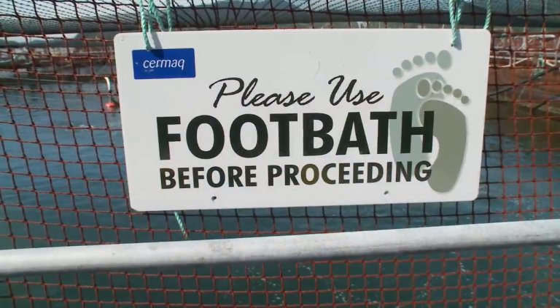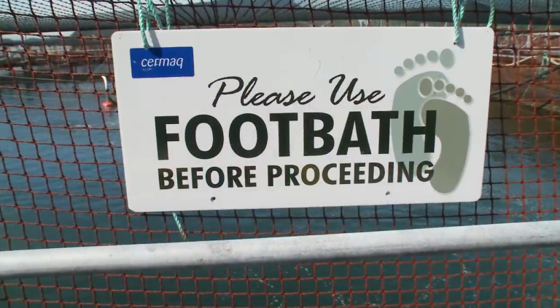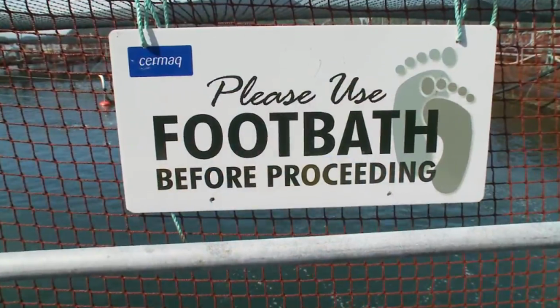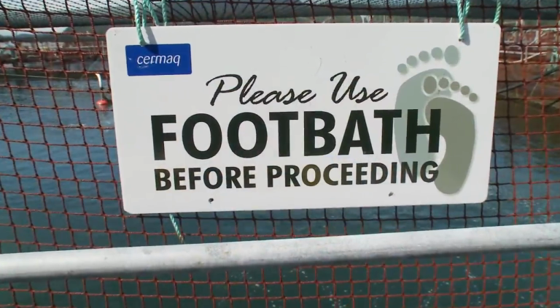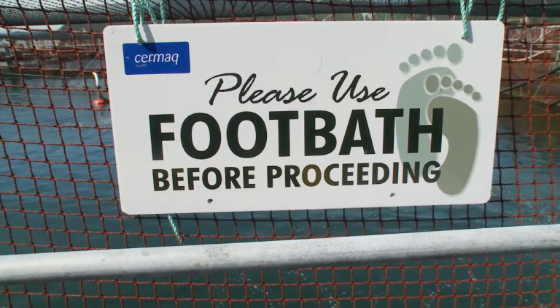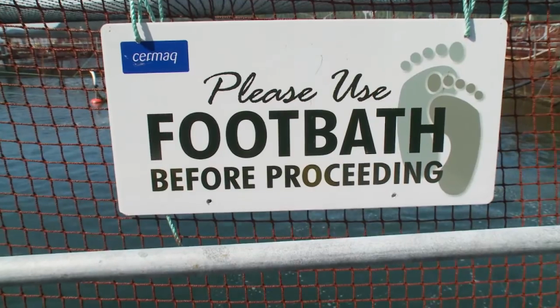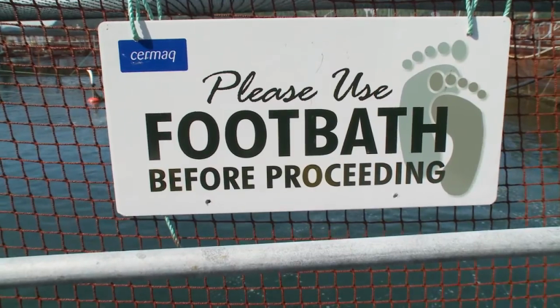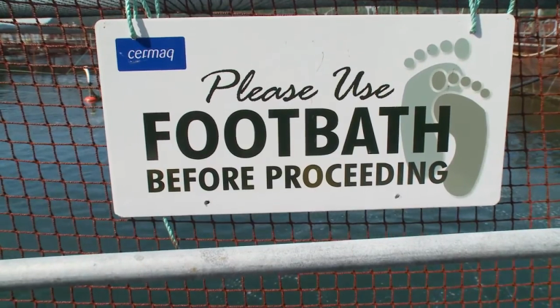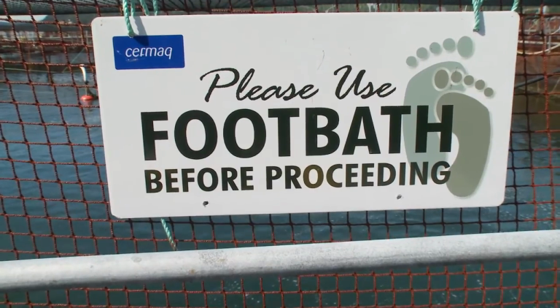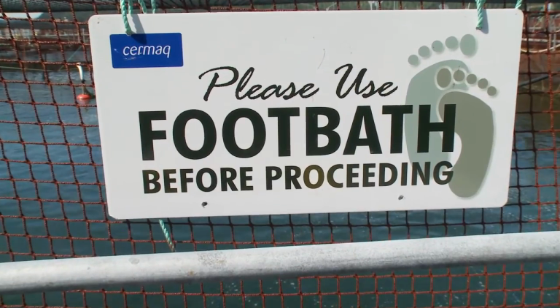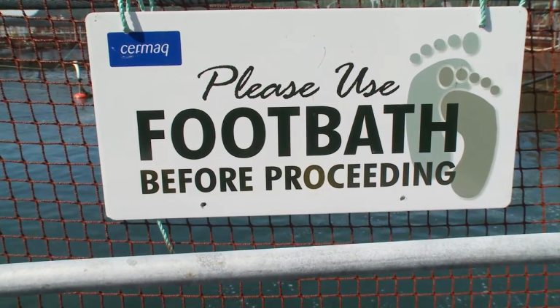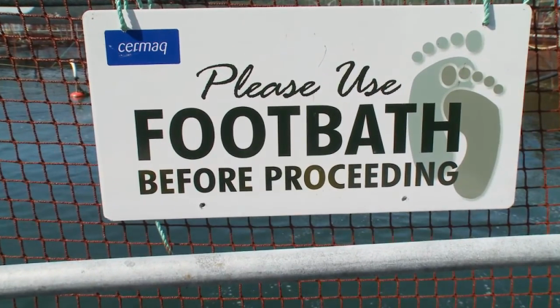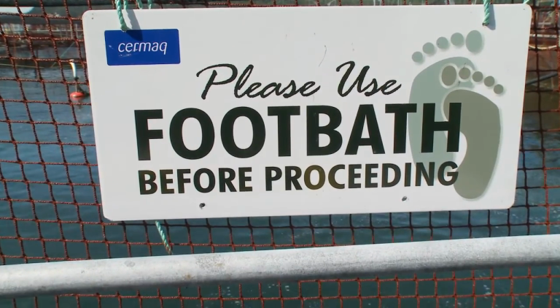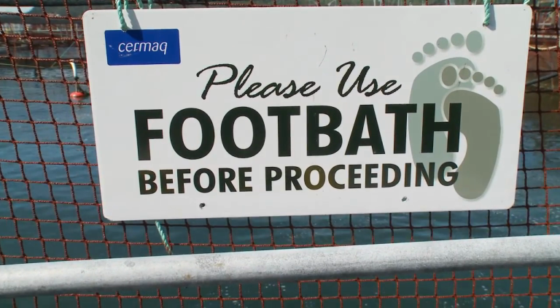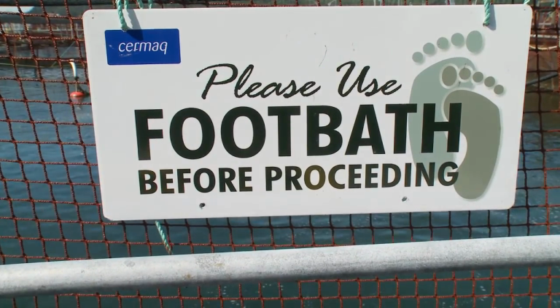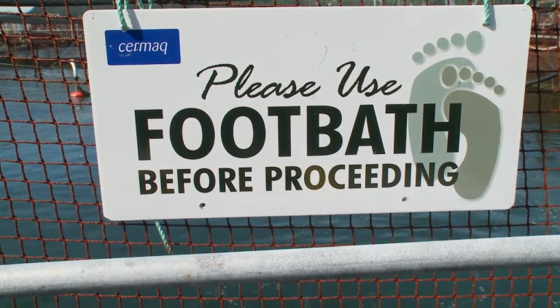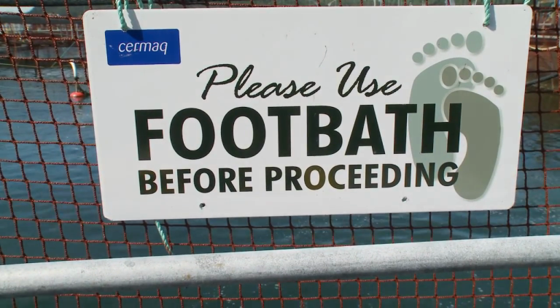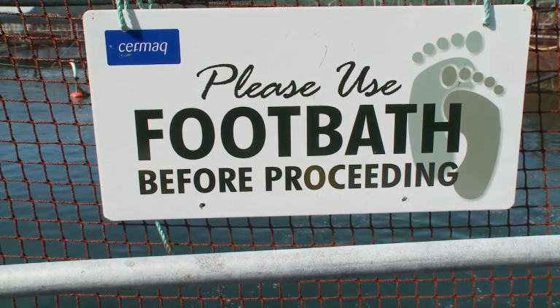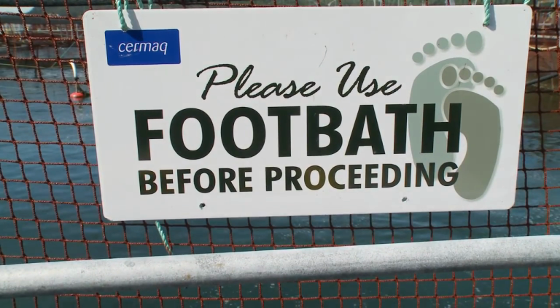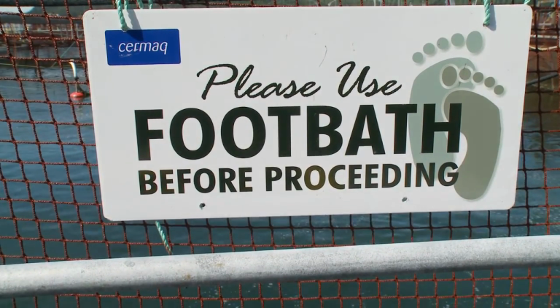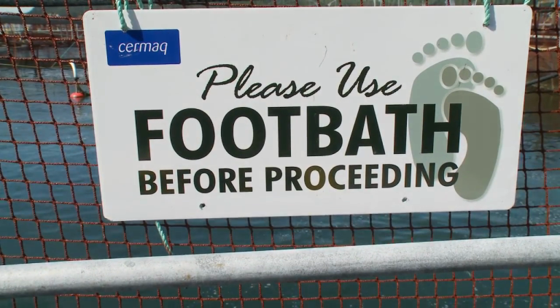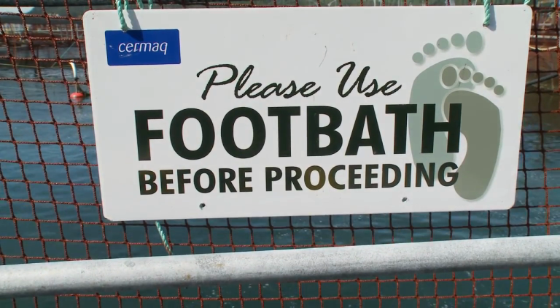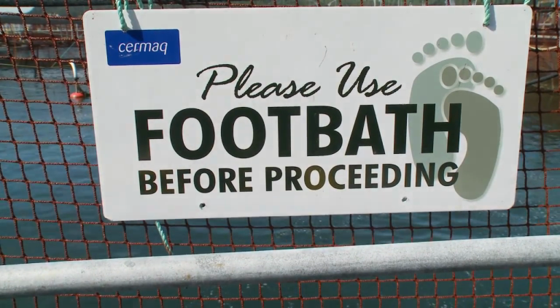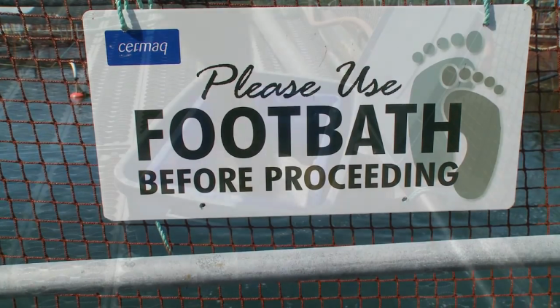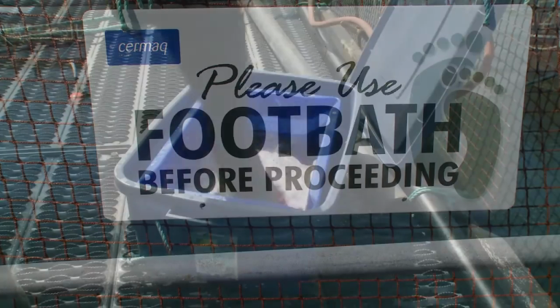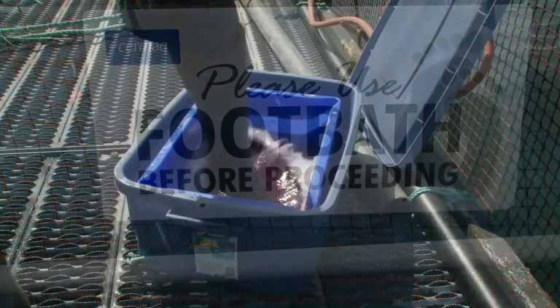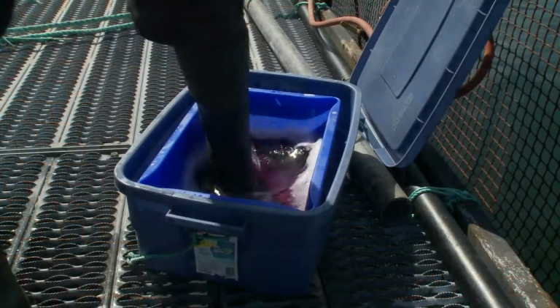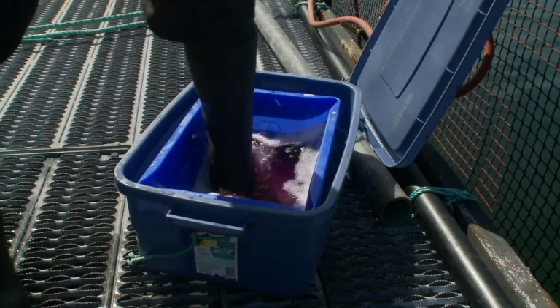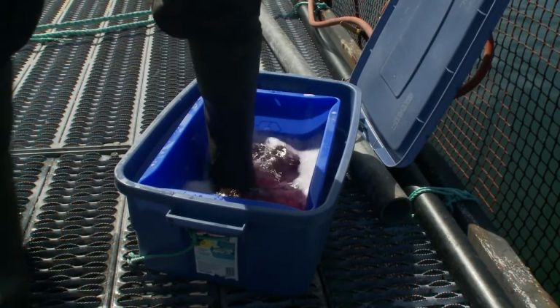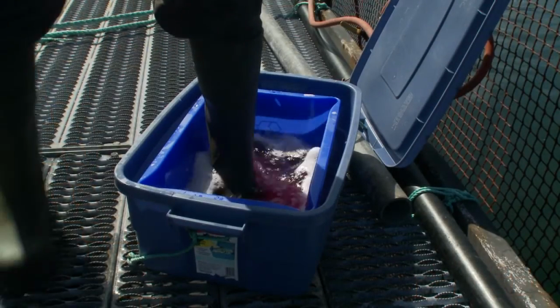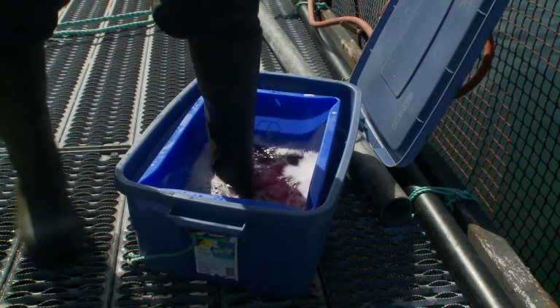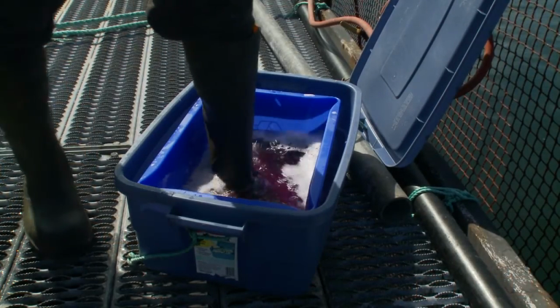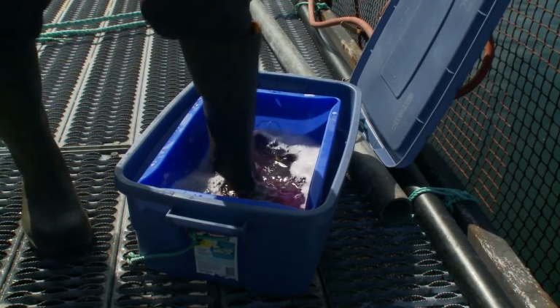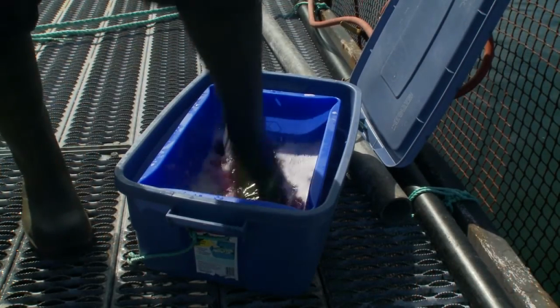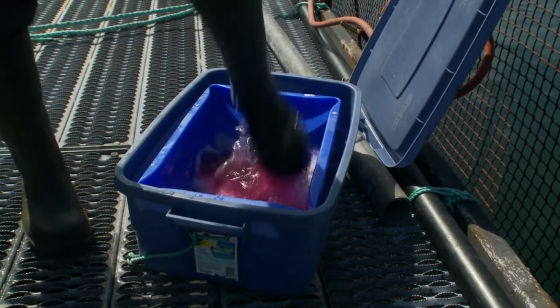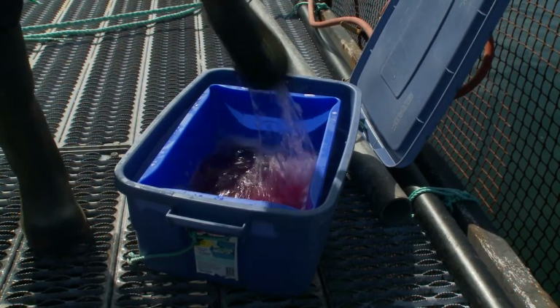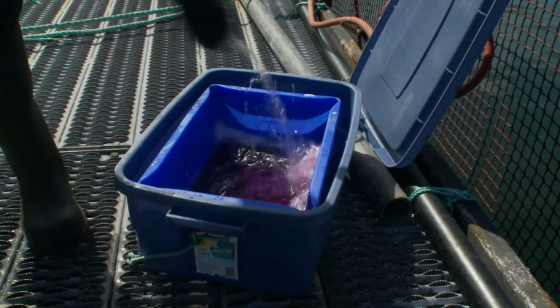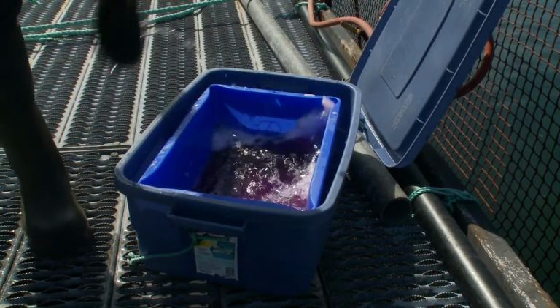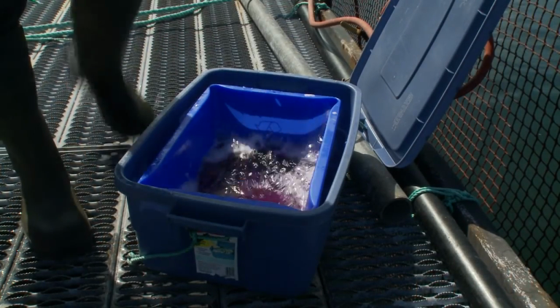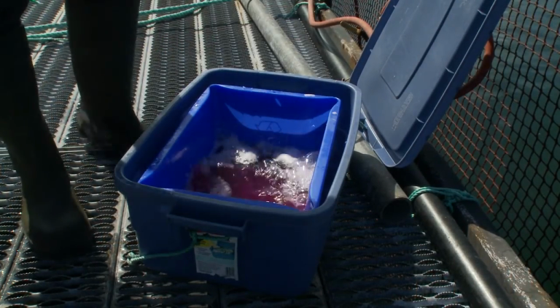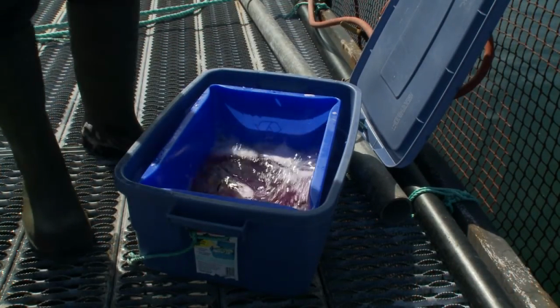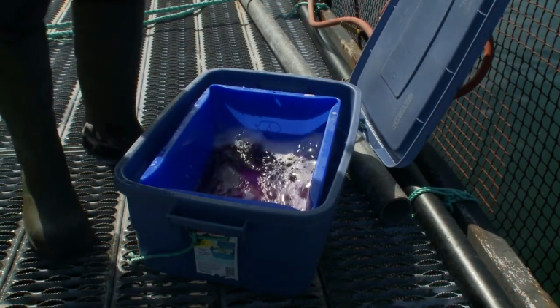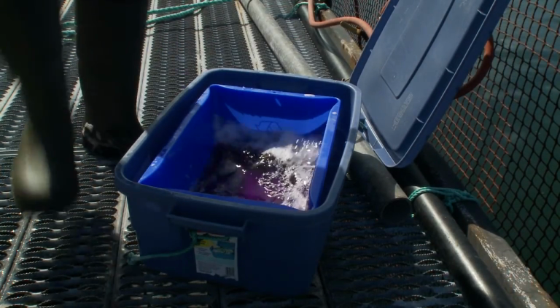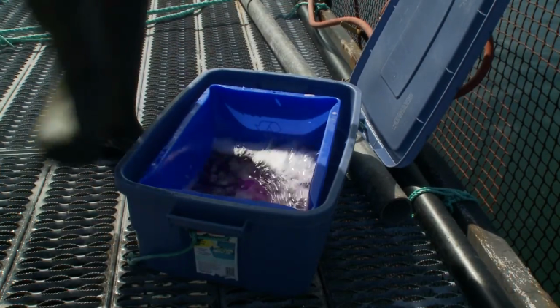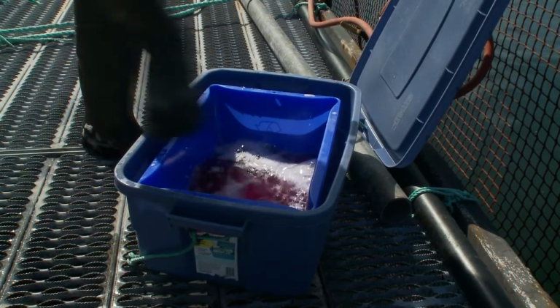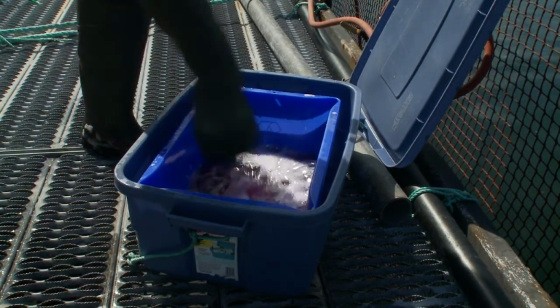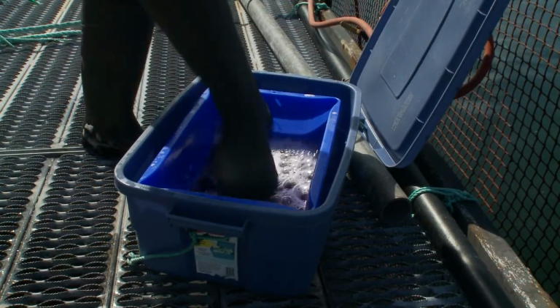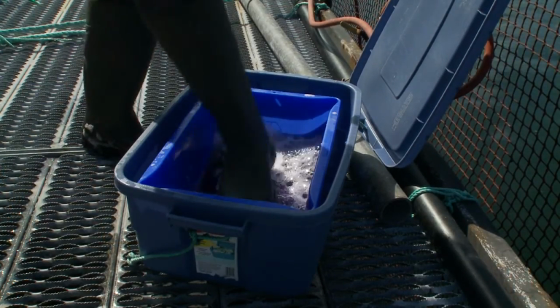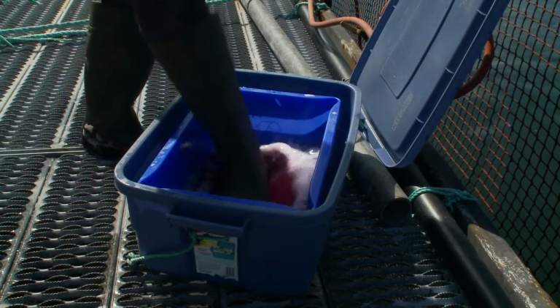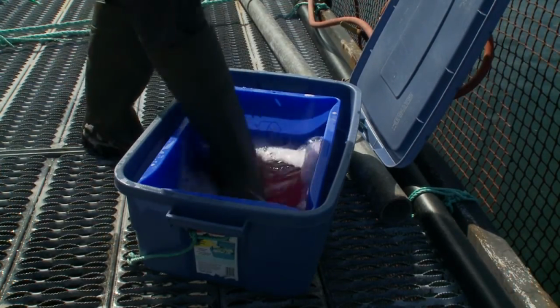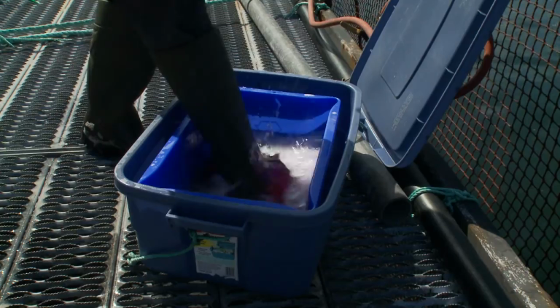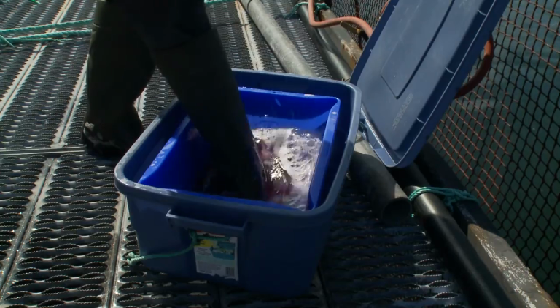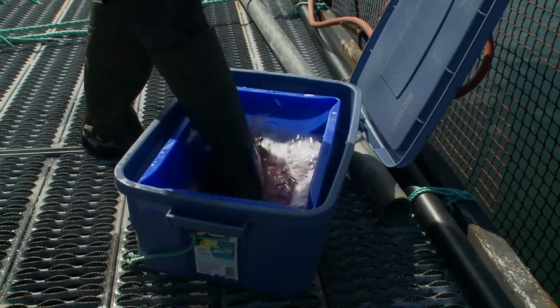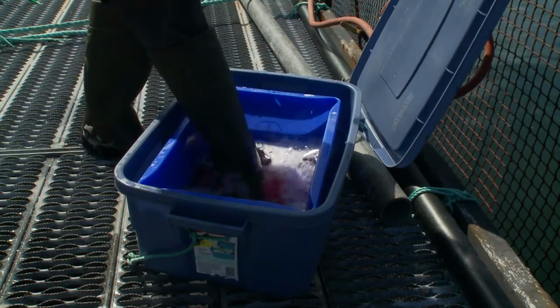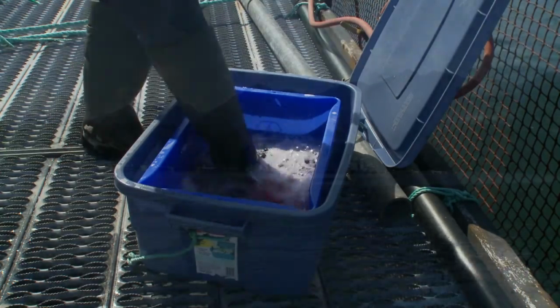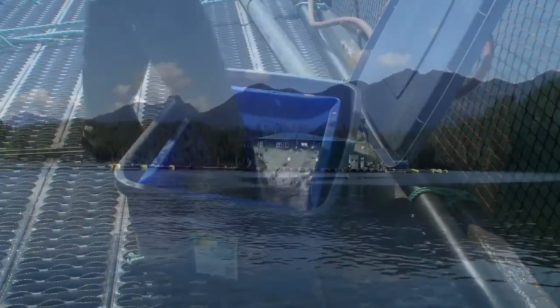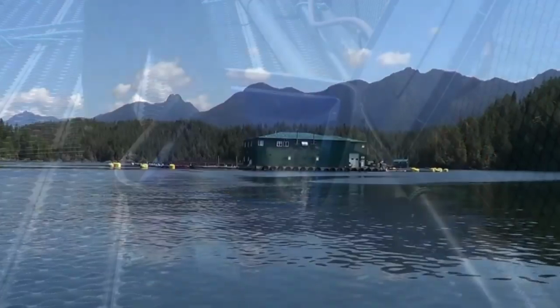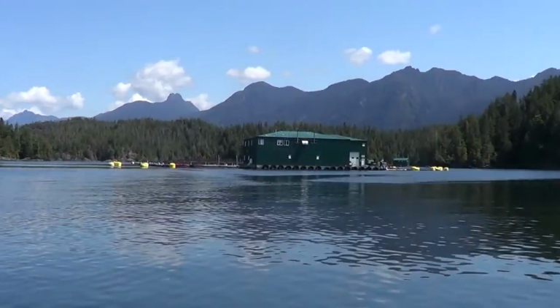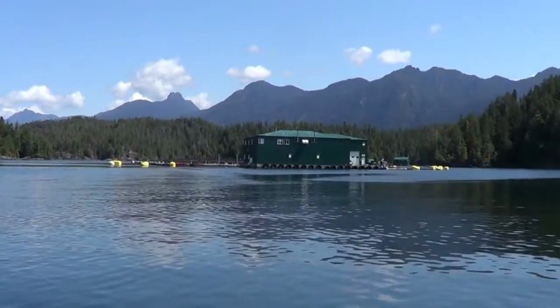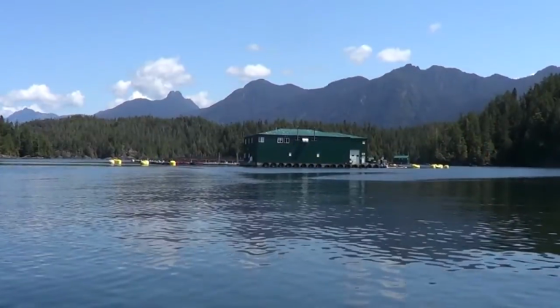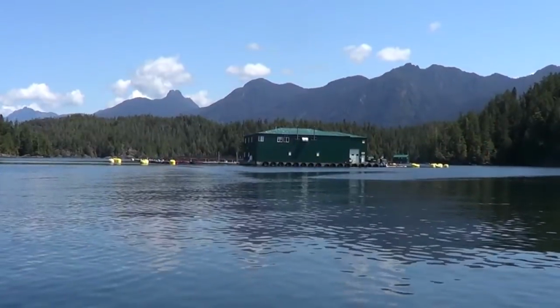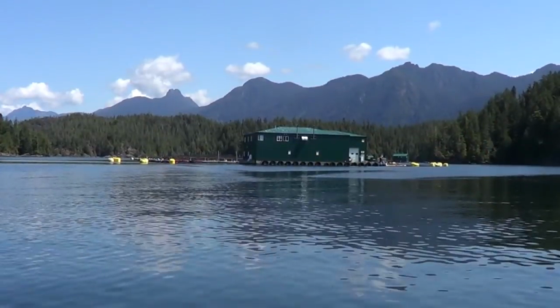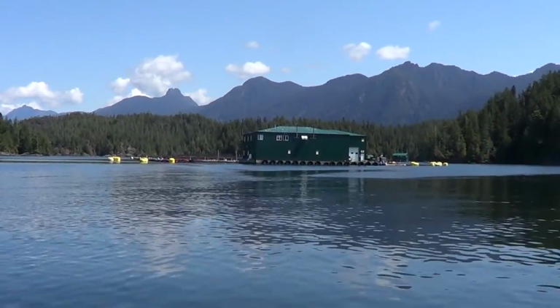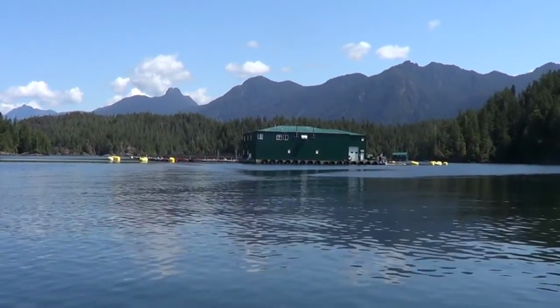Mandatory foot baths are used while entering each sea site to ensure fish are kept safe from any potentially harmful bacteria.